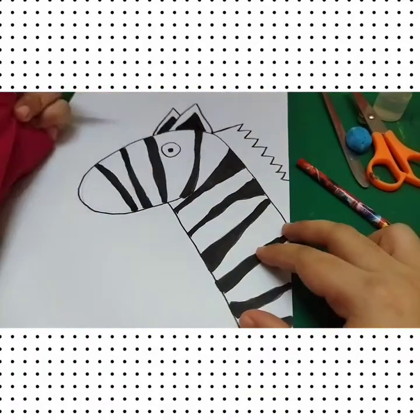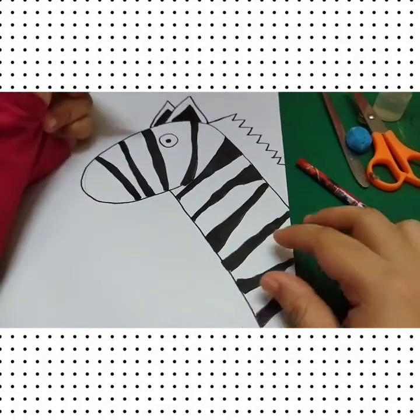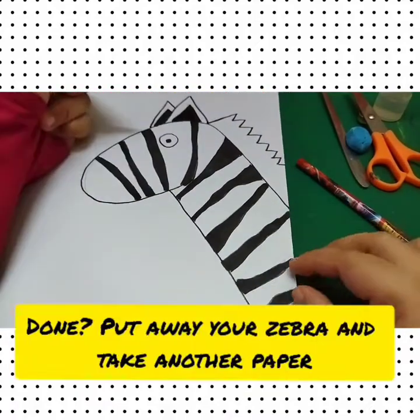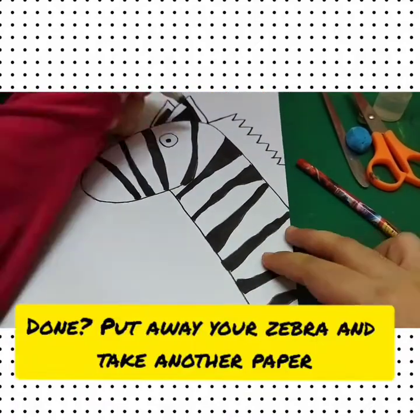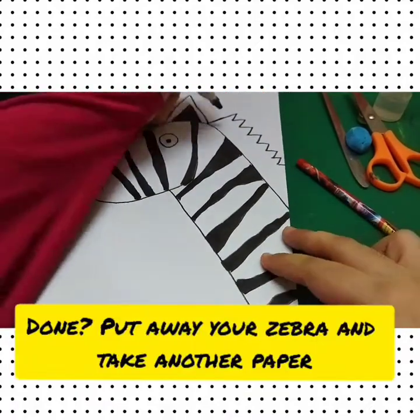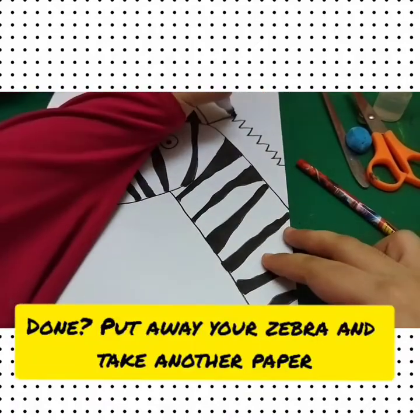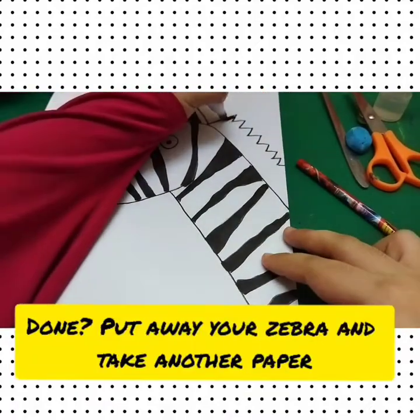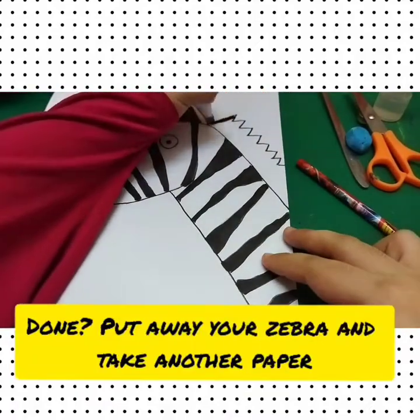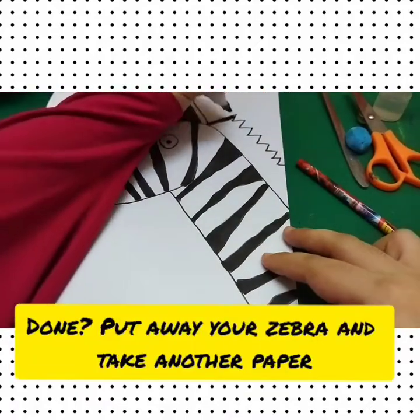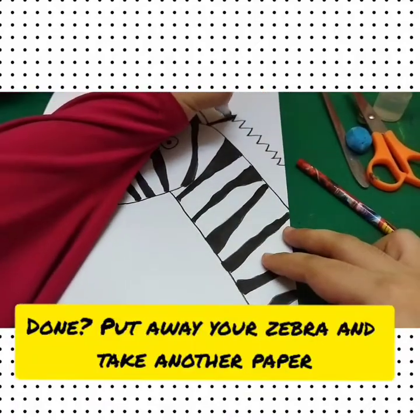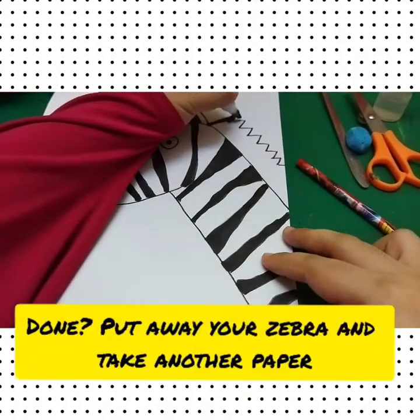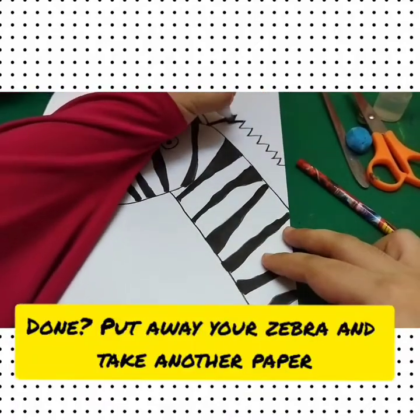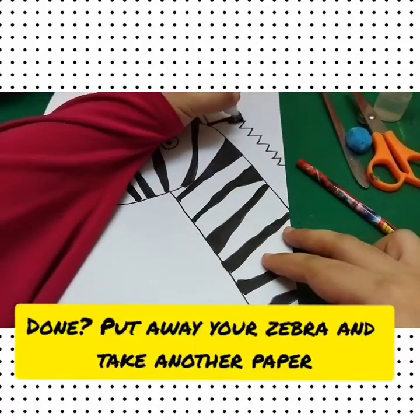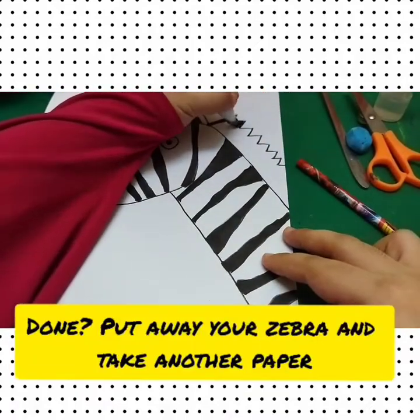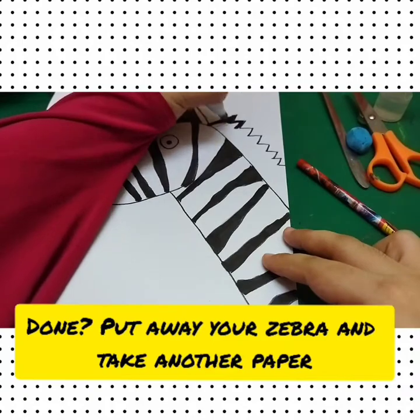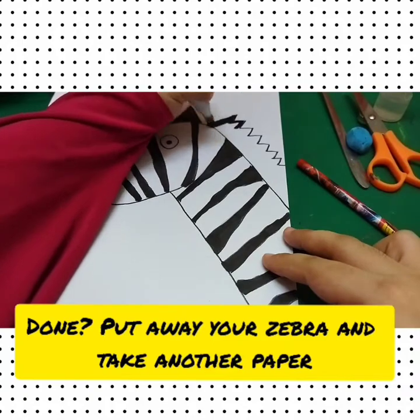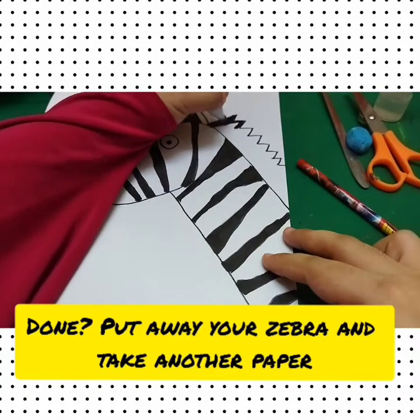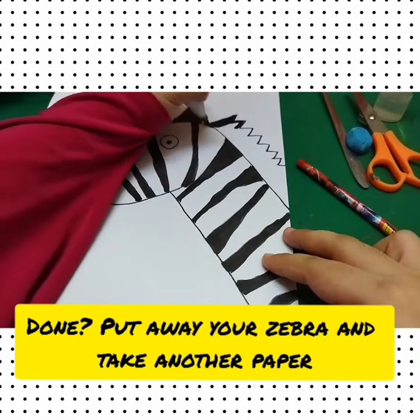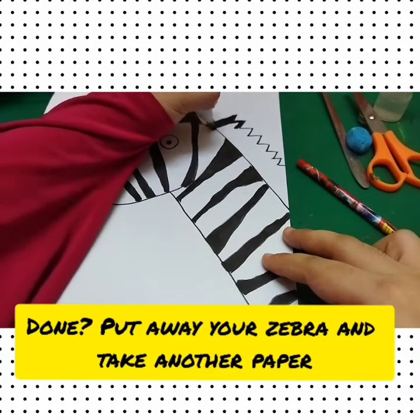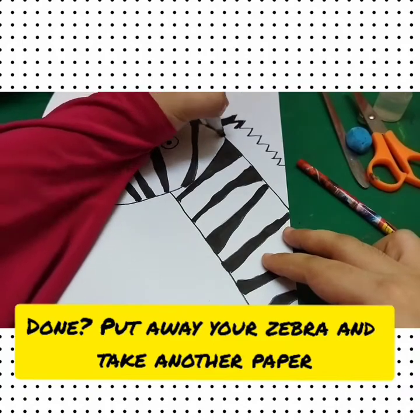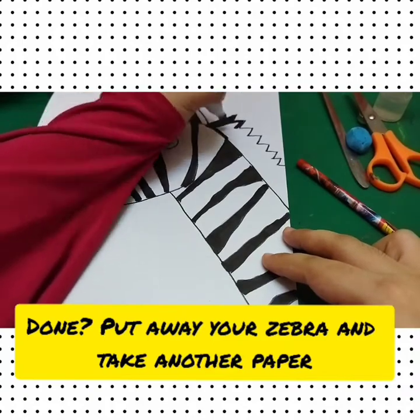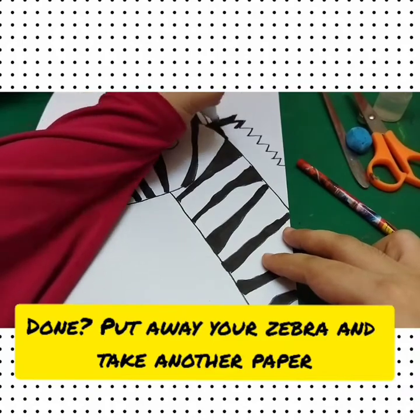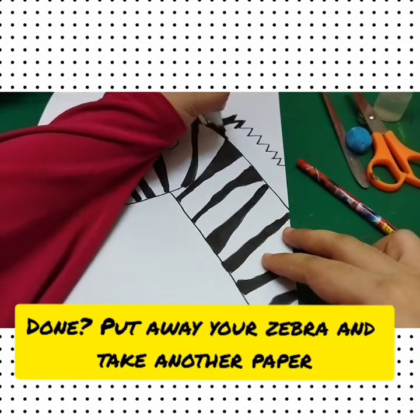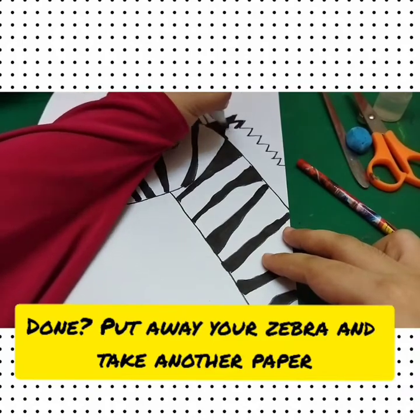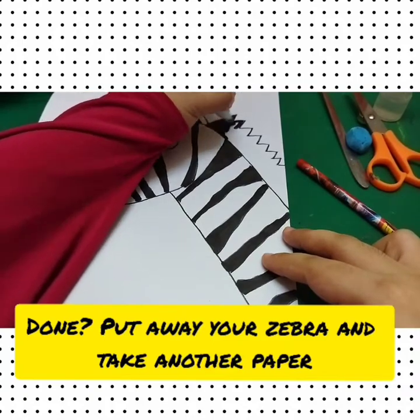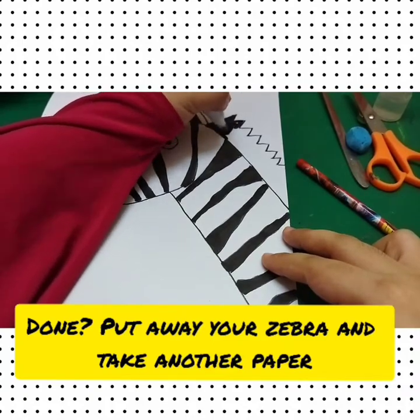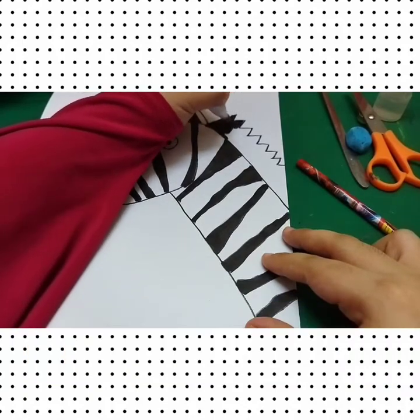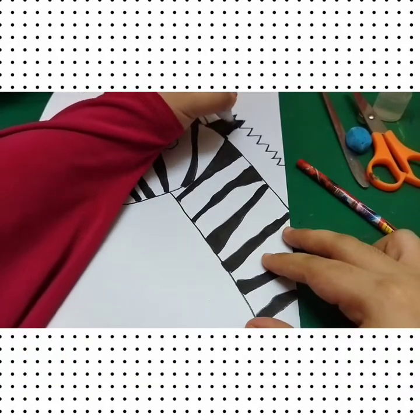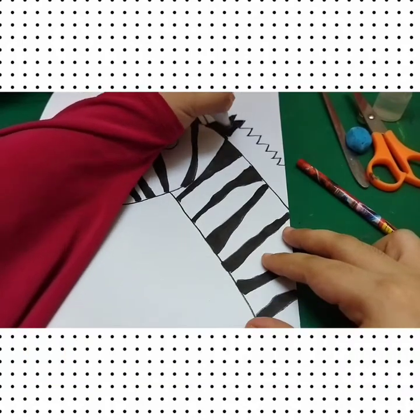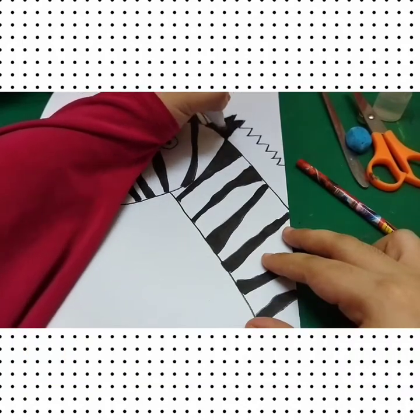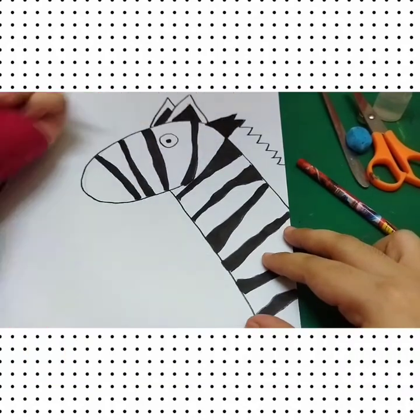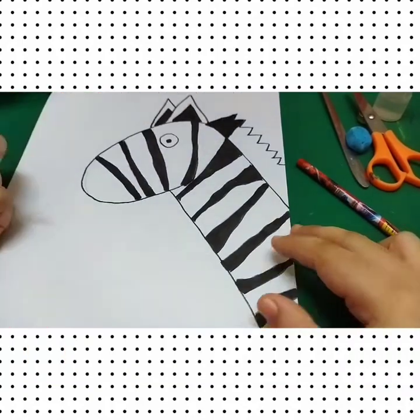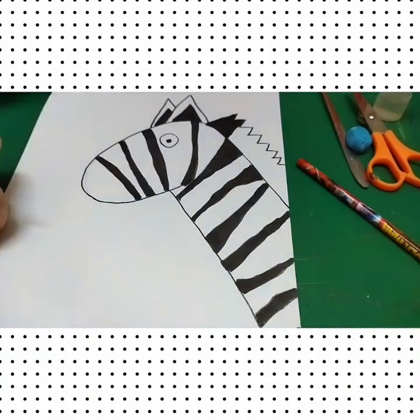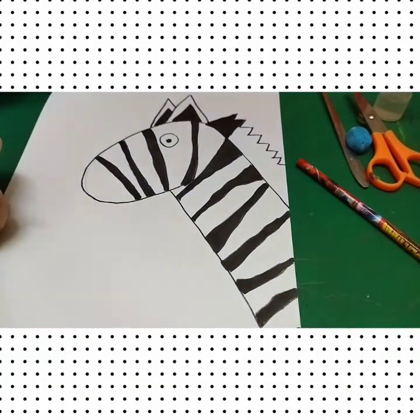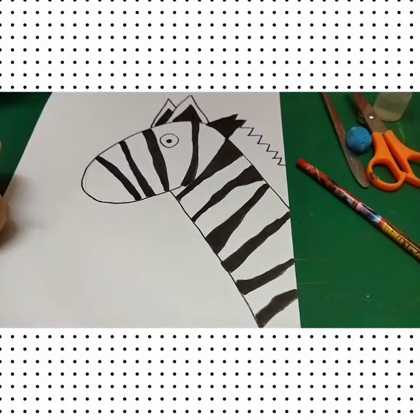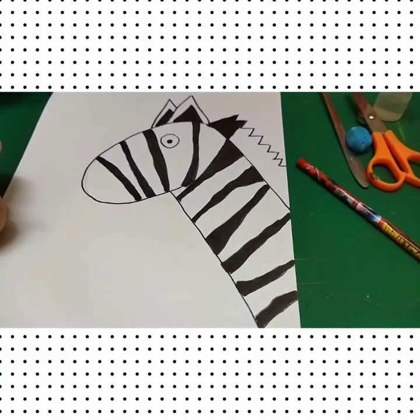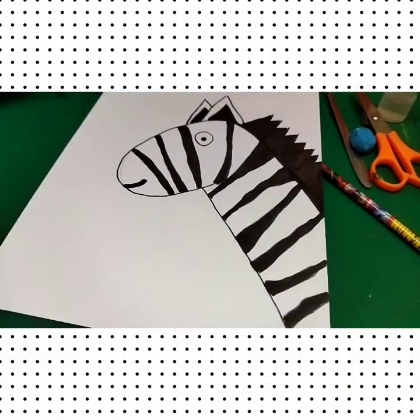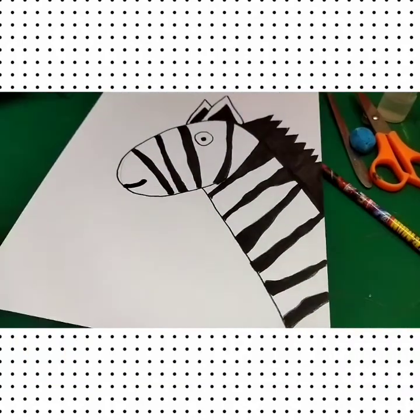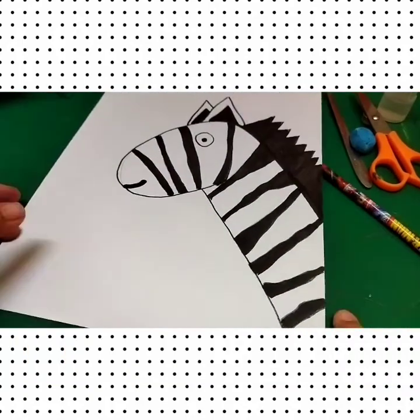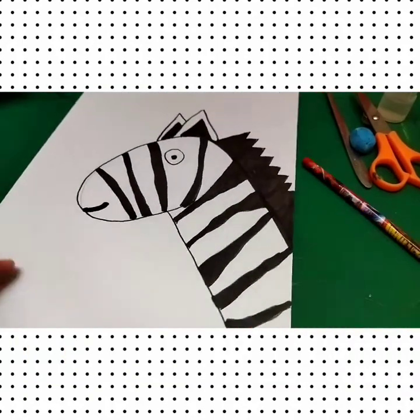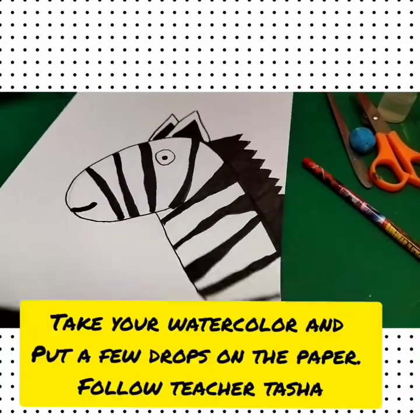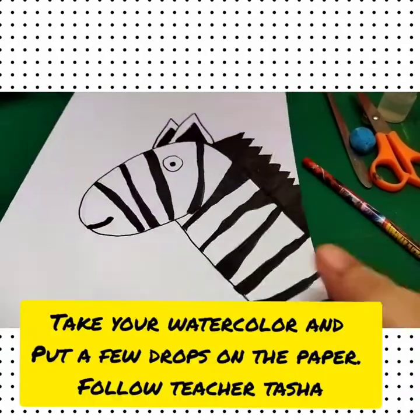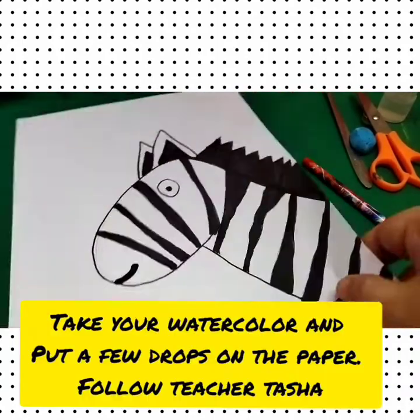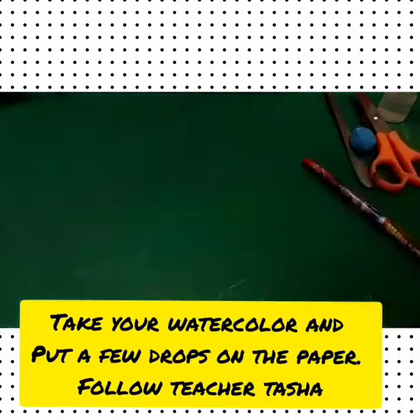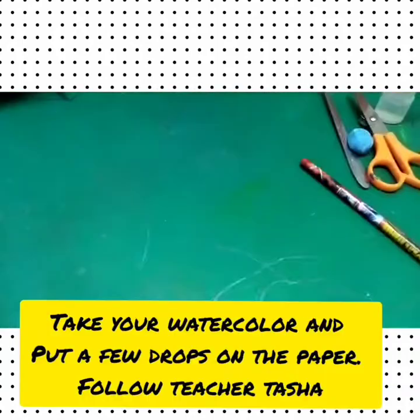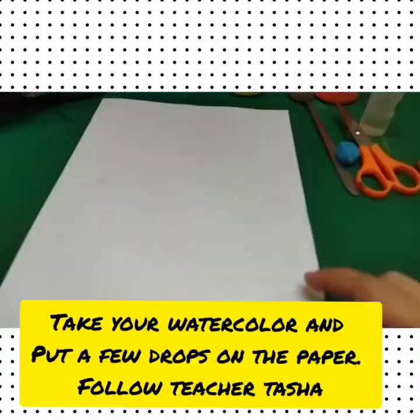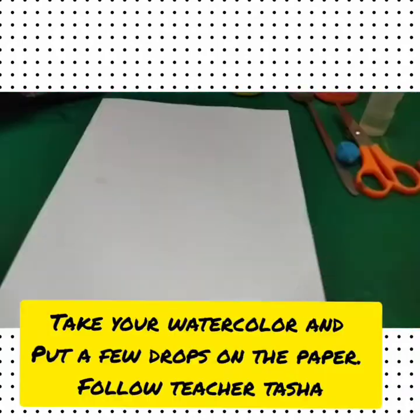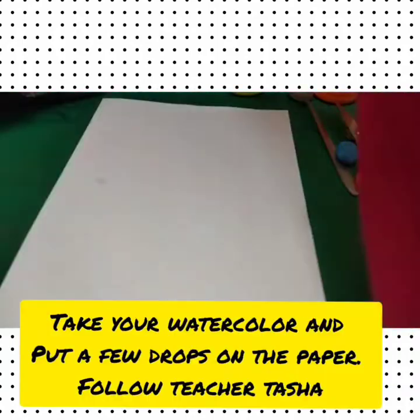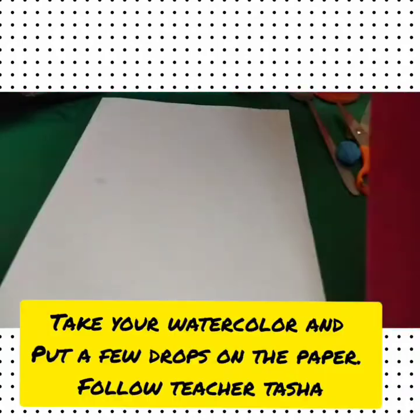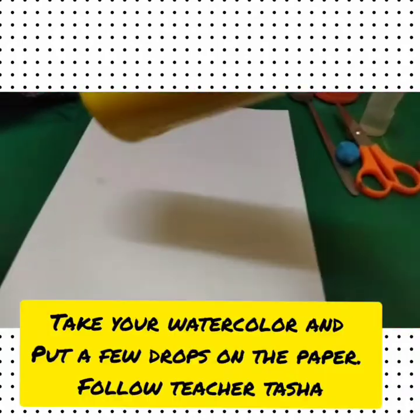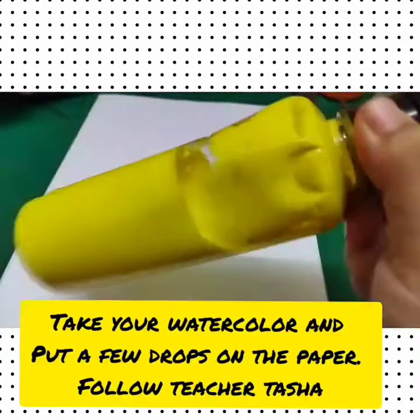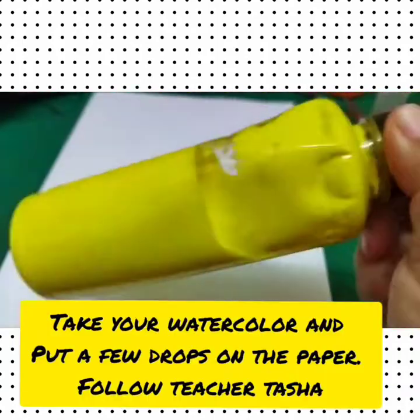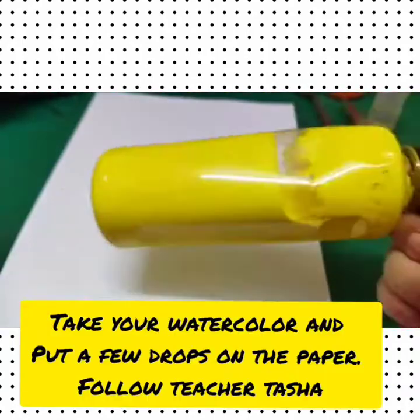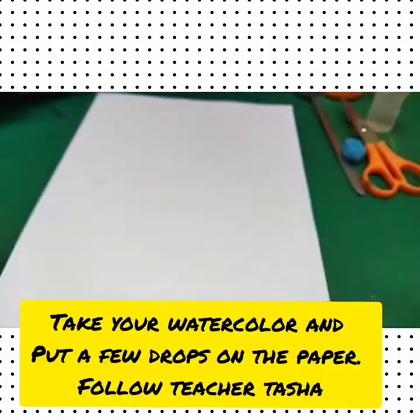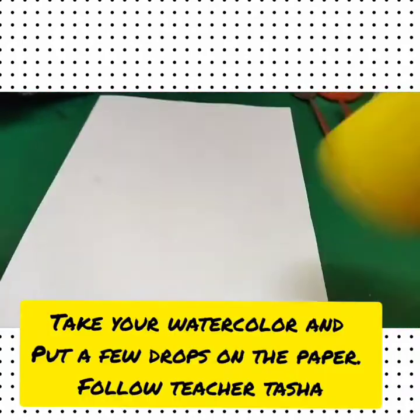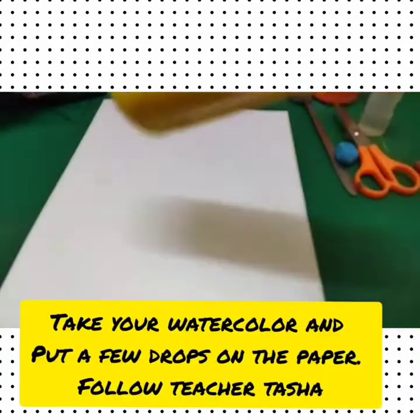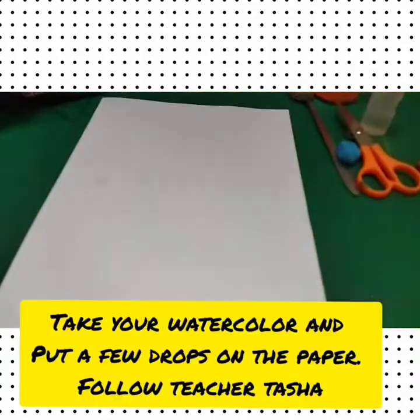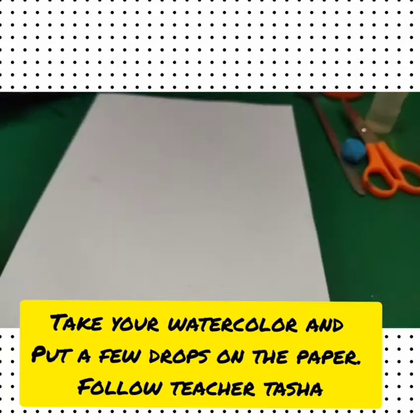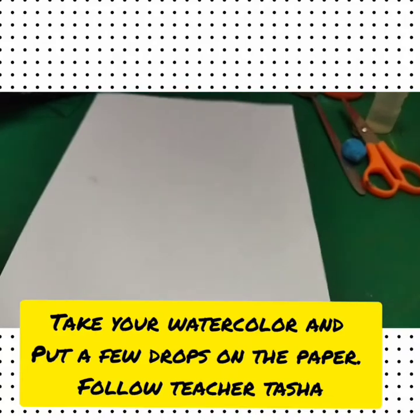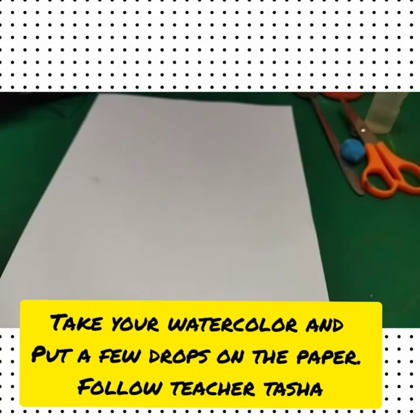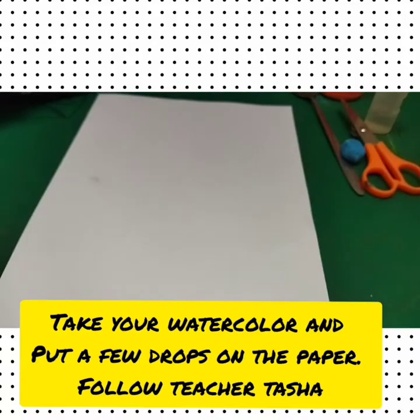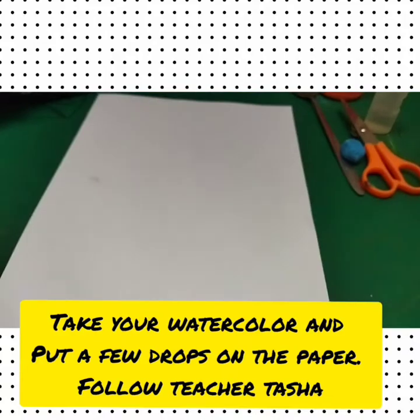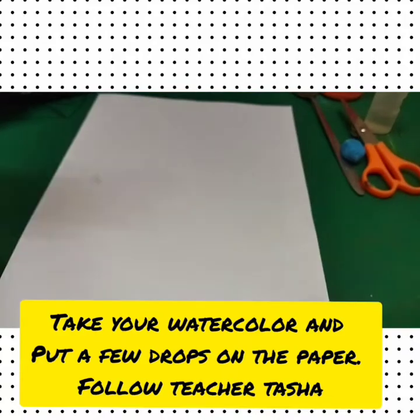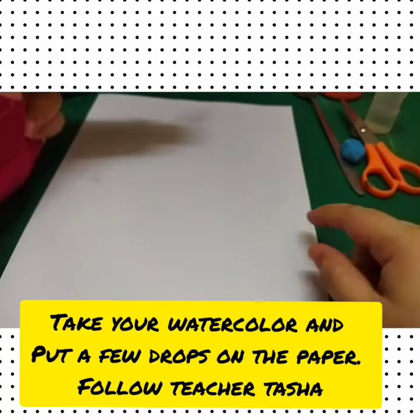Done! Put away your zebra and take another paper. Take your watercolour and put a few drops on the paper.